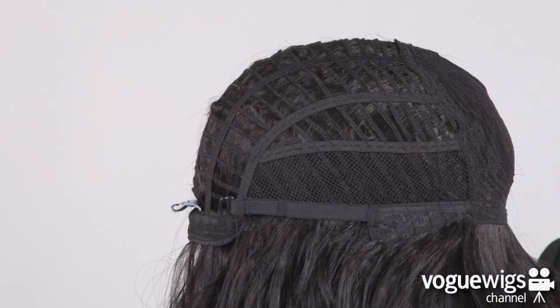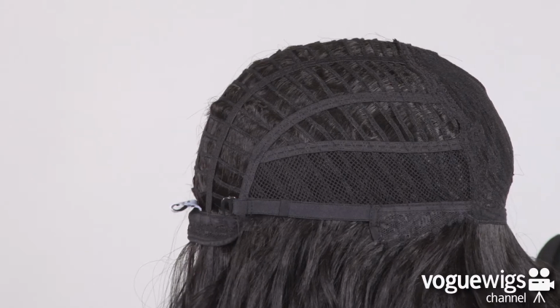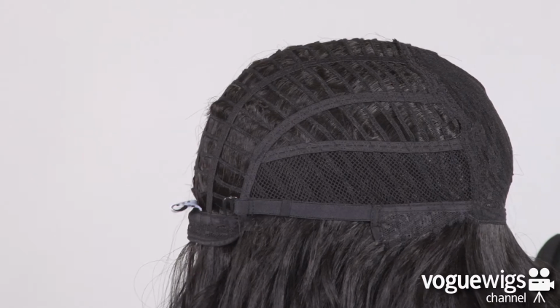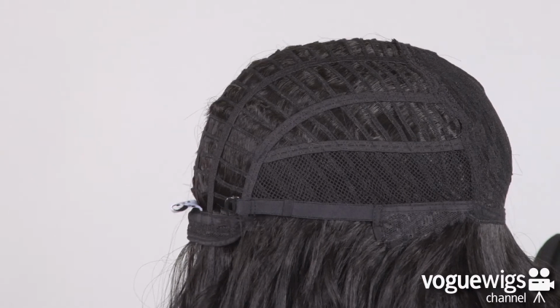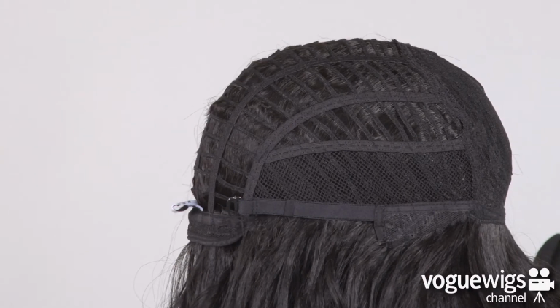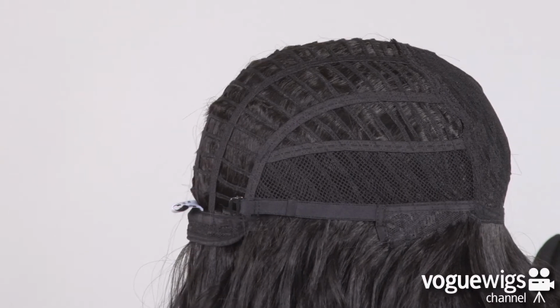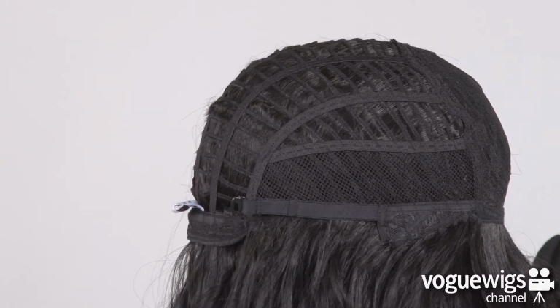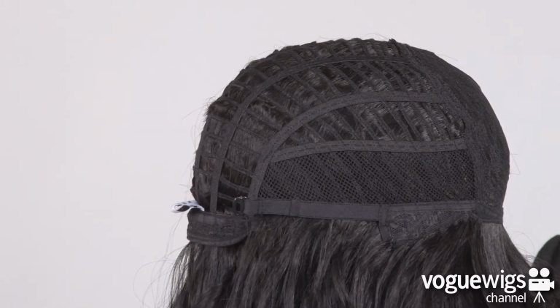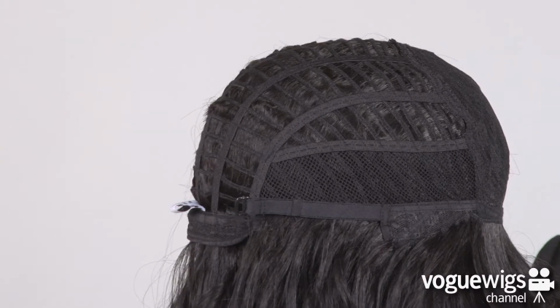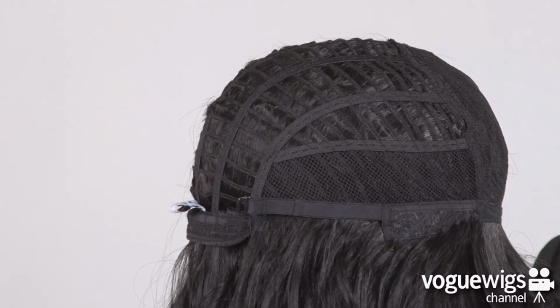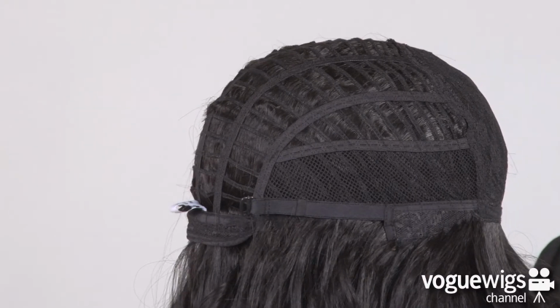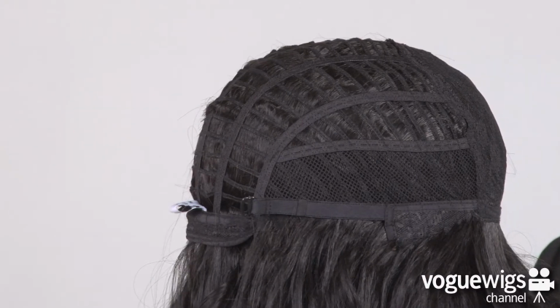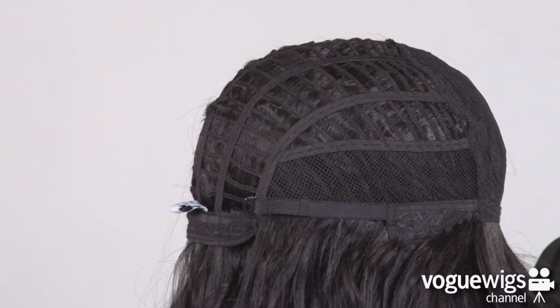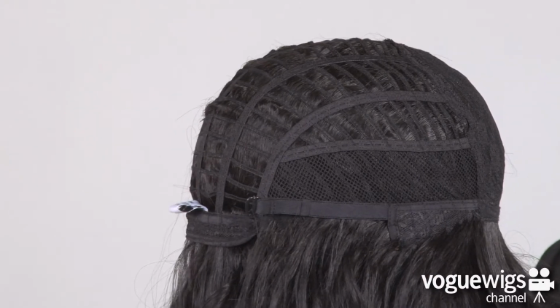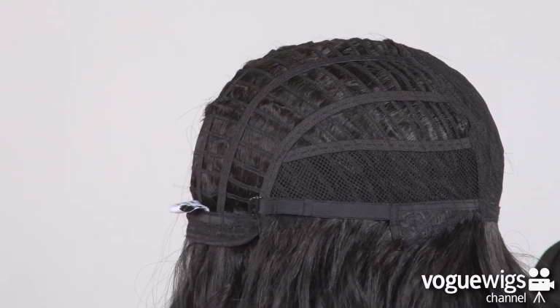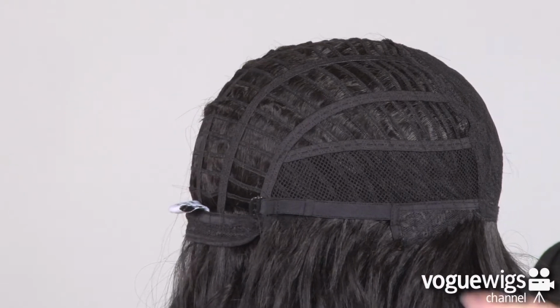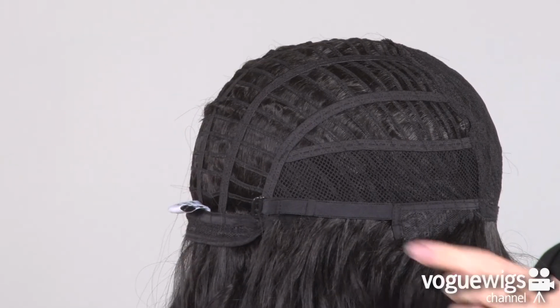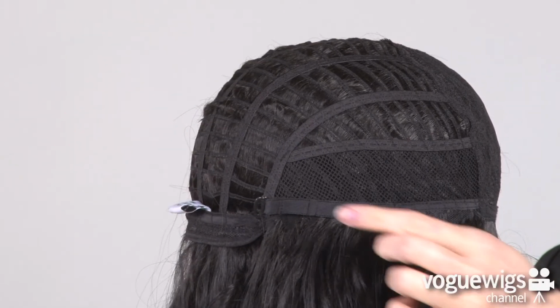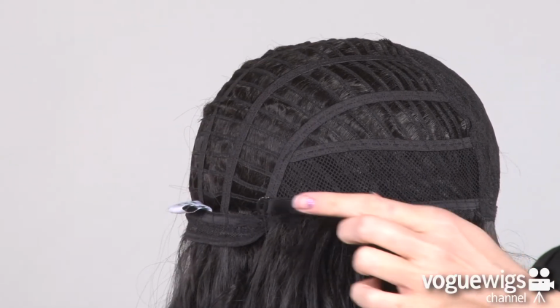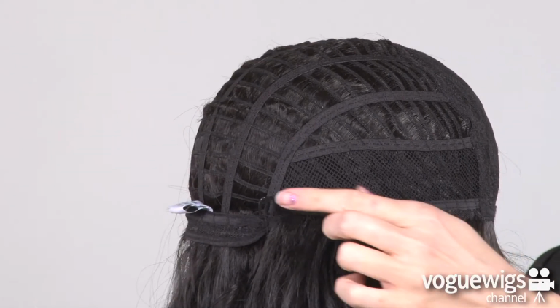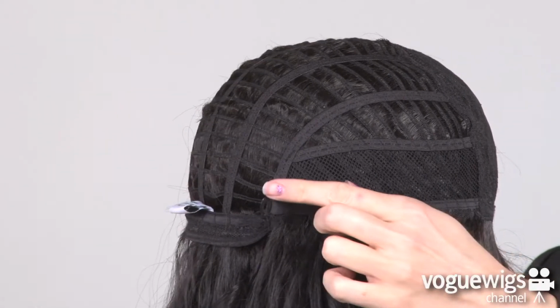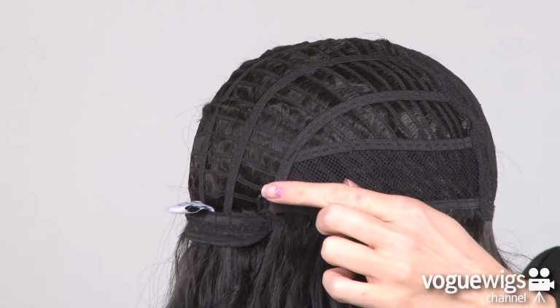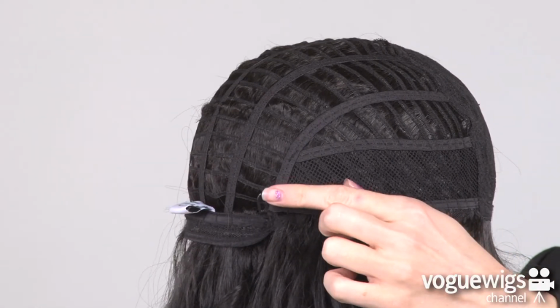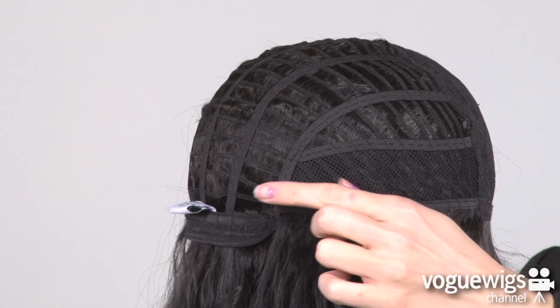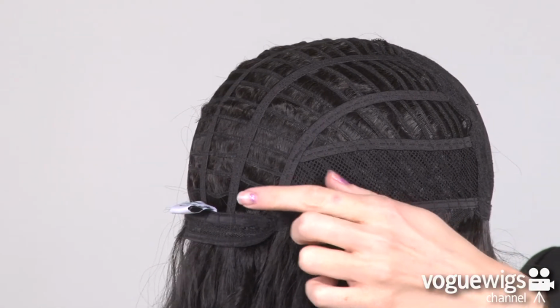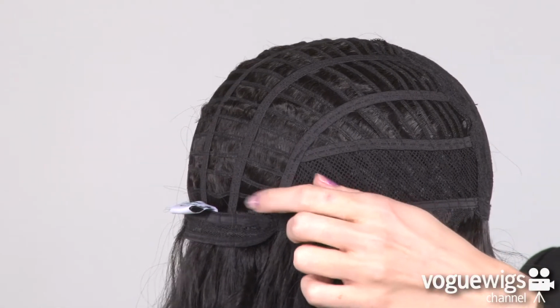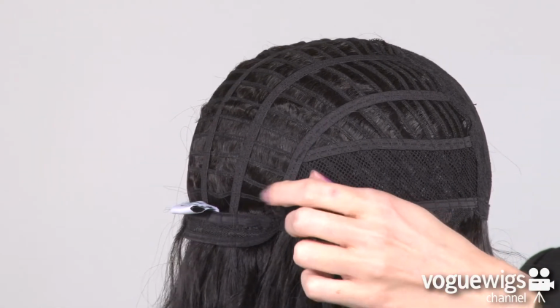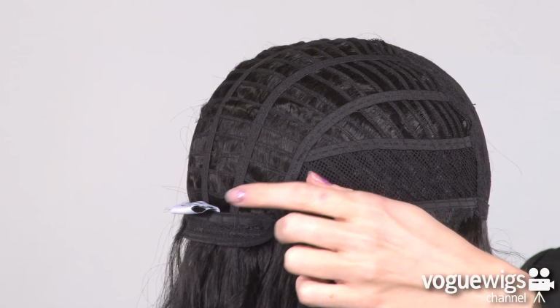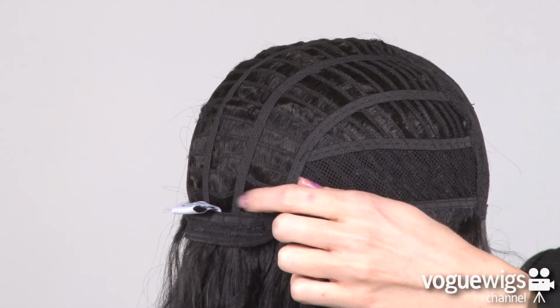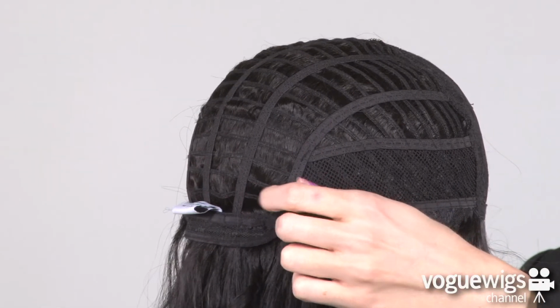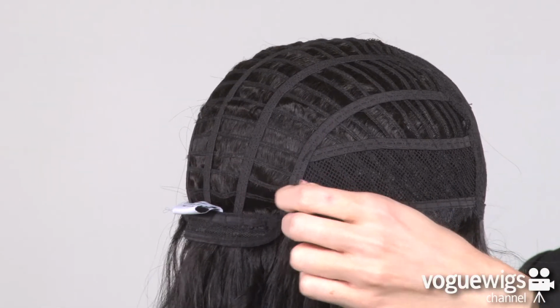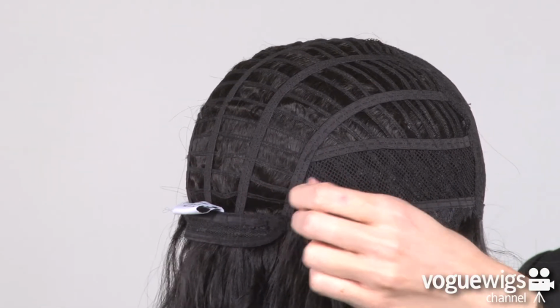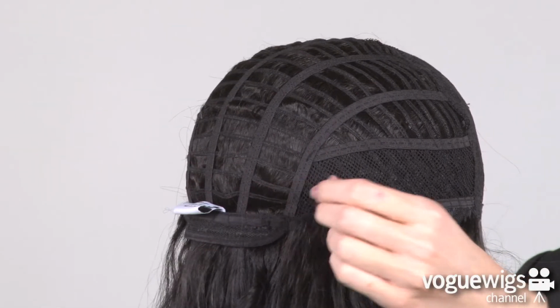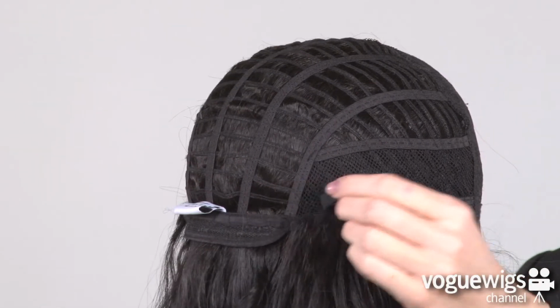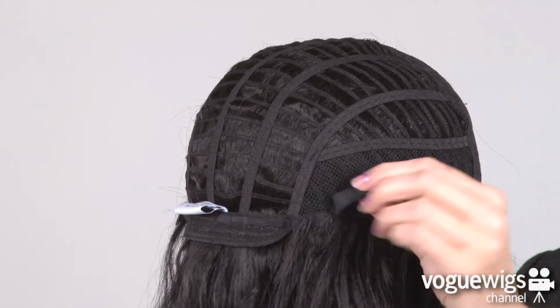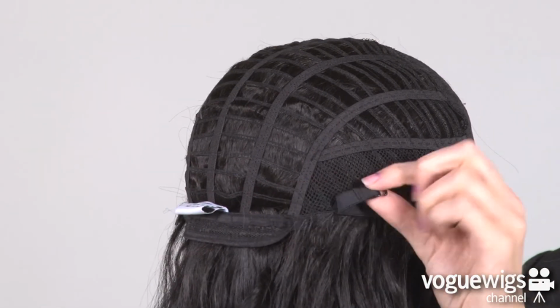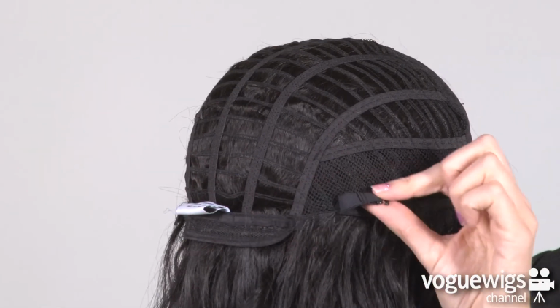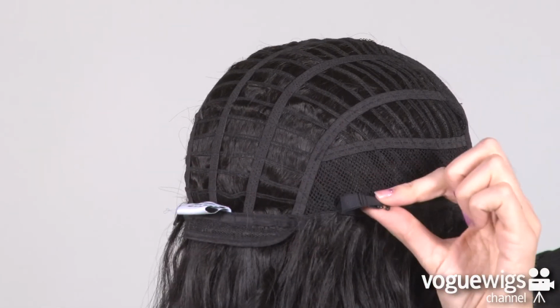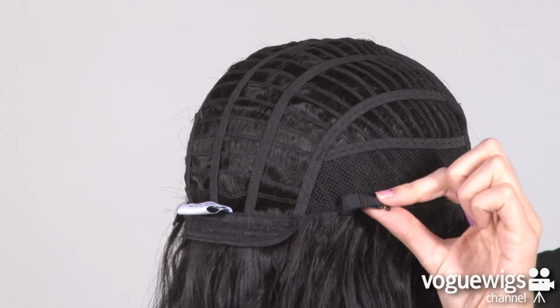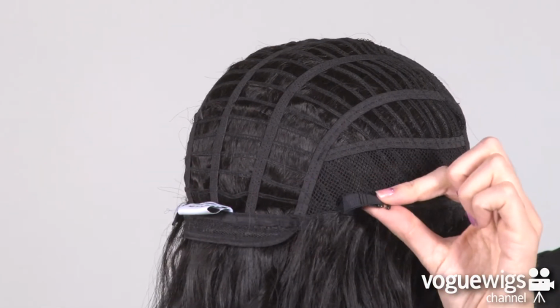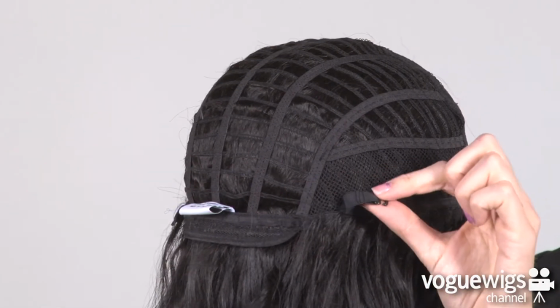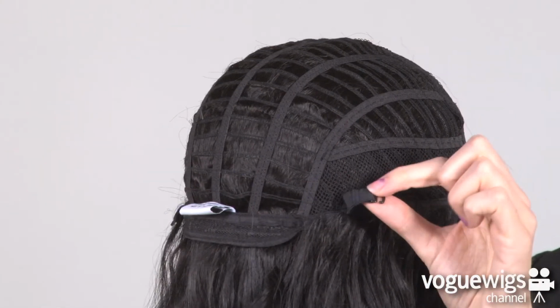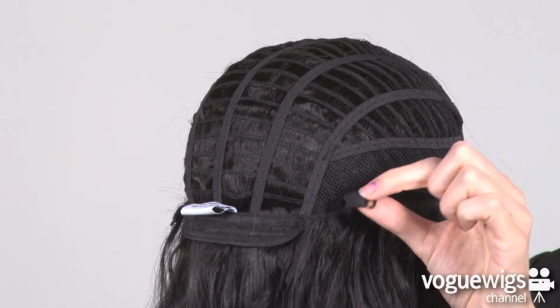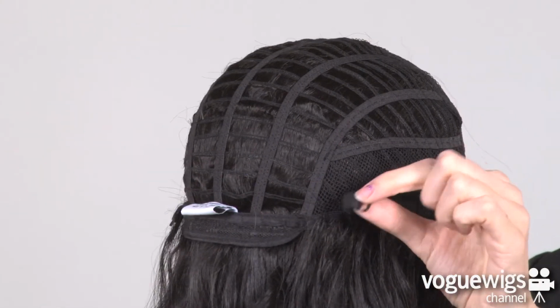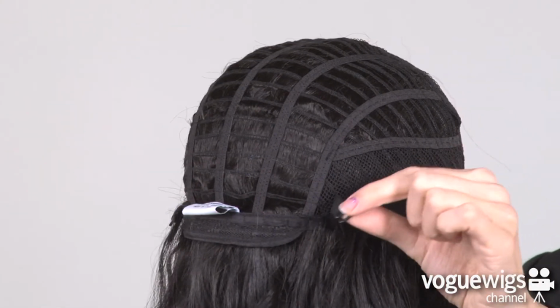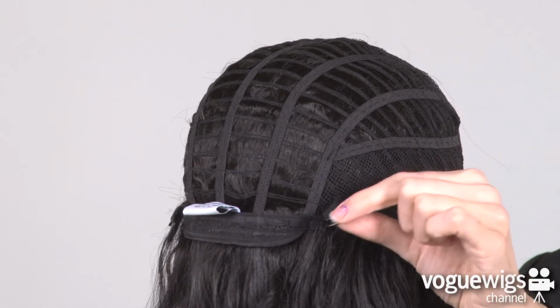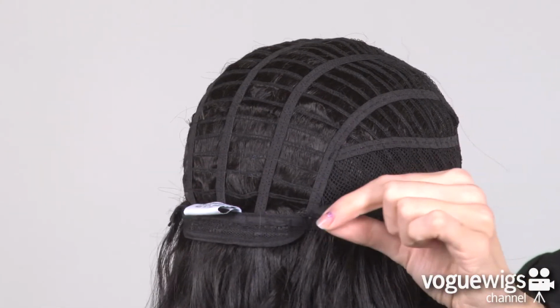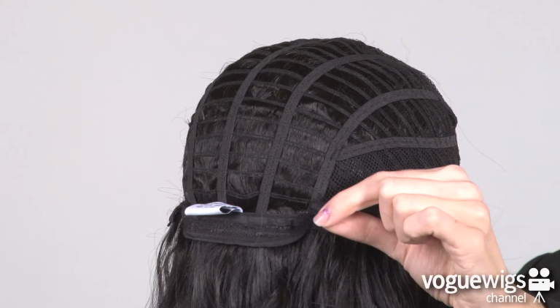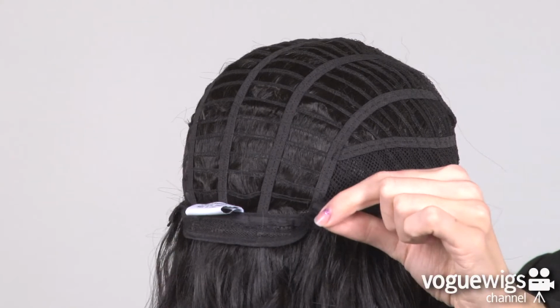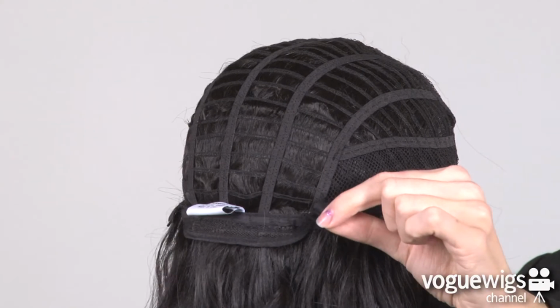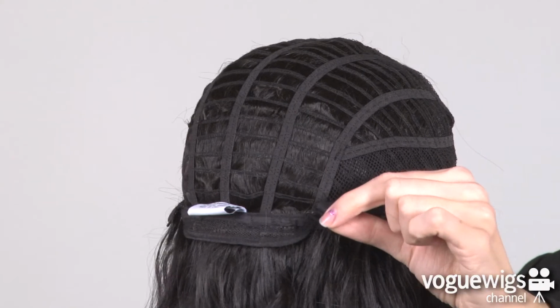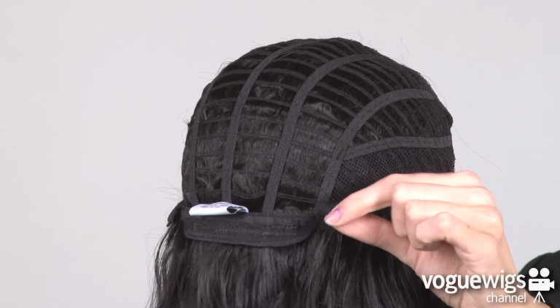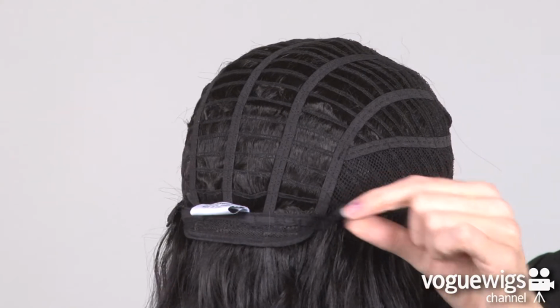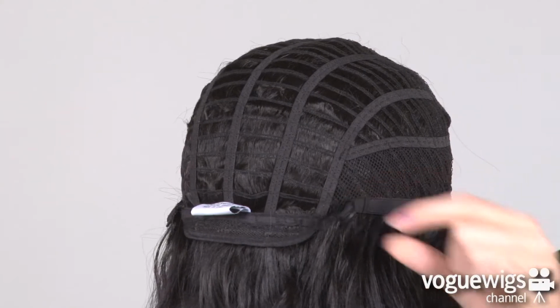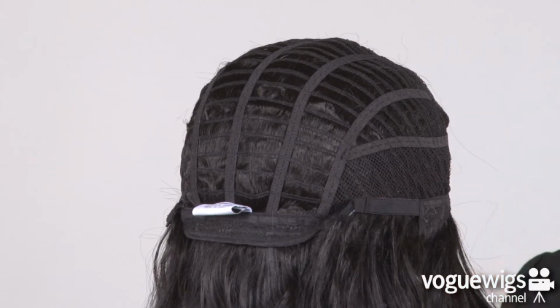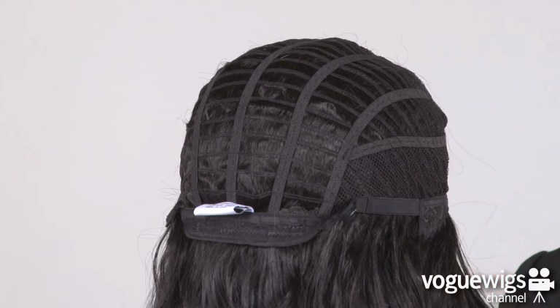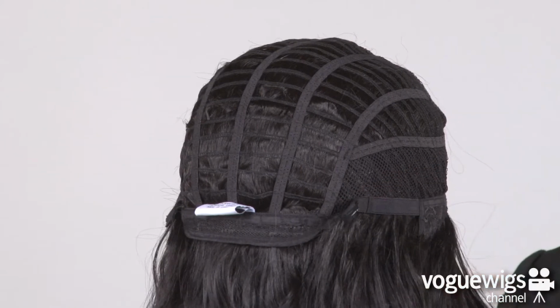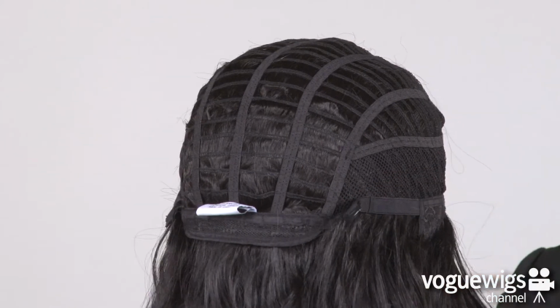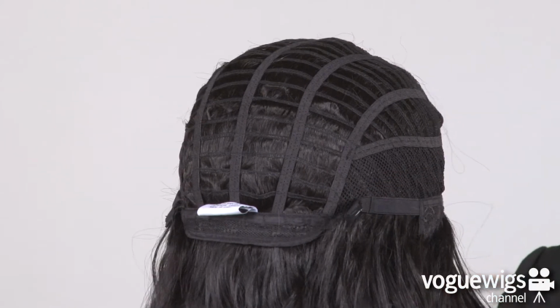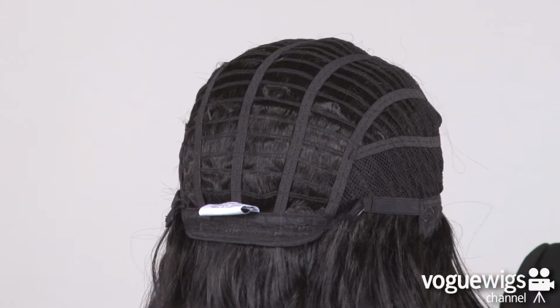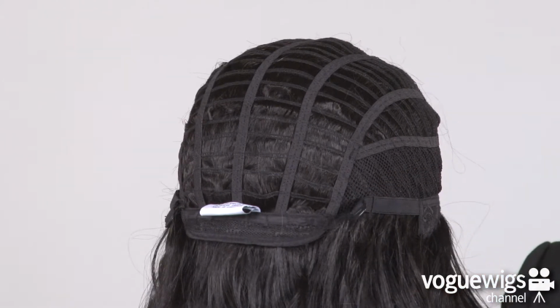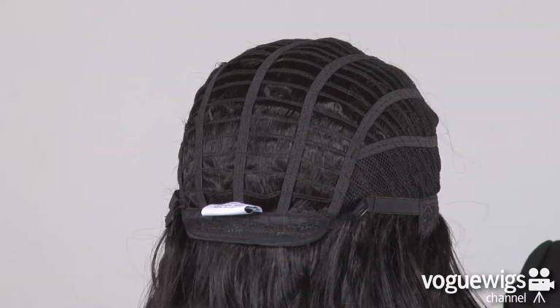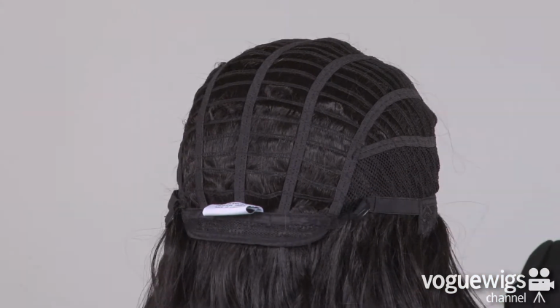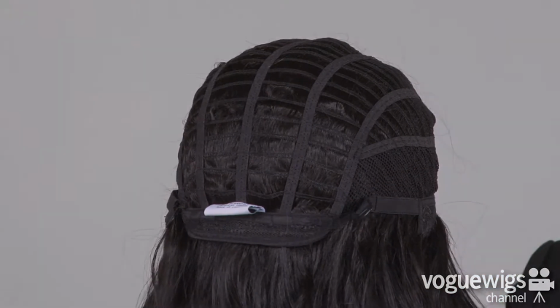Around the back of the nape there are two adjustable straps which can be loosened or tightened up to a half an inch.